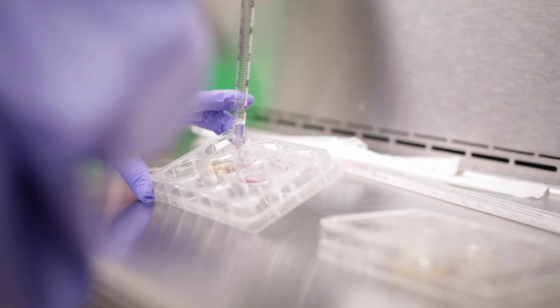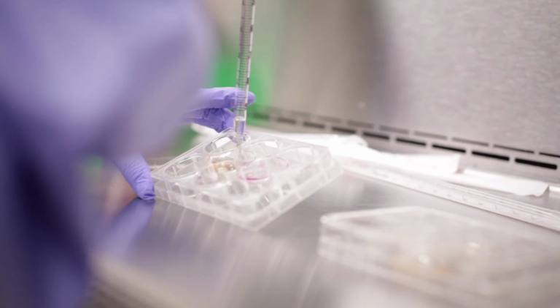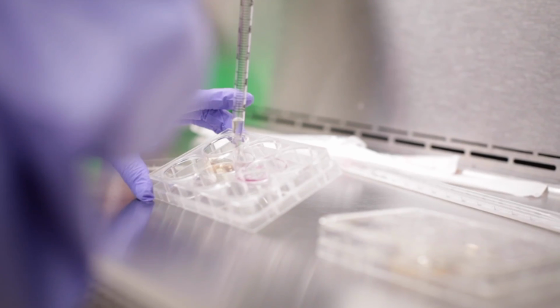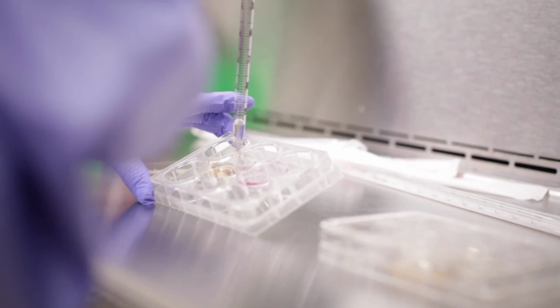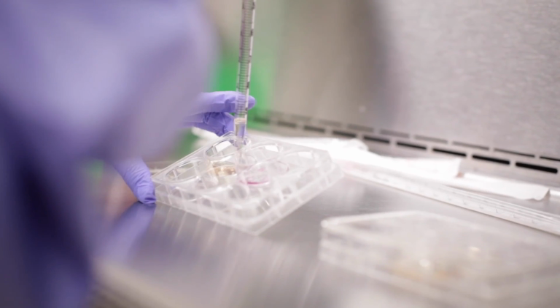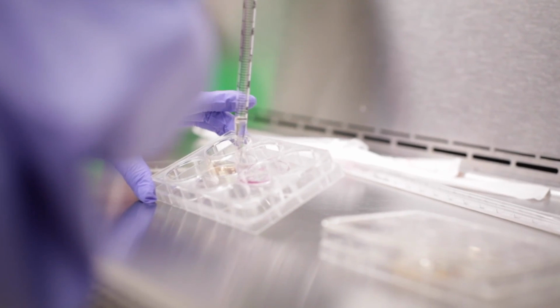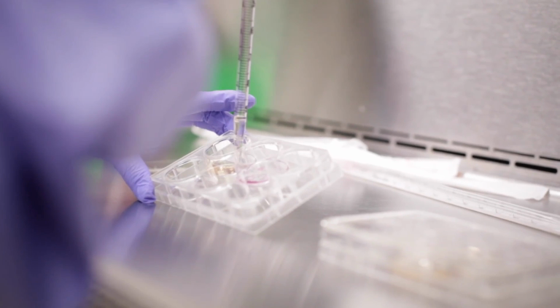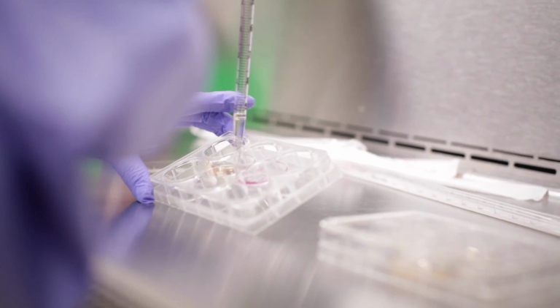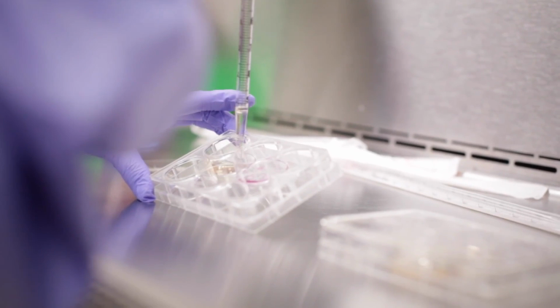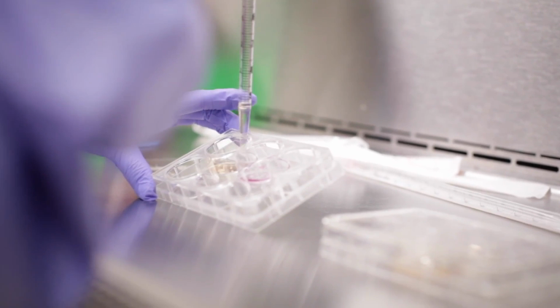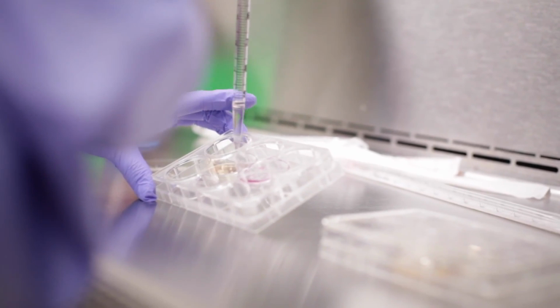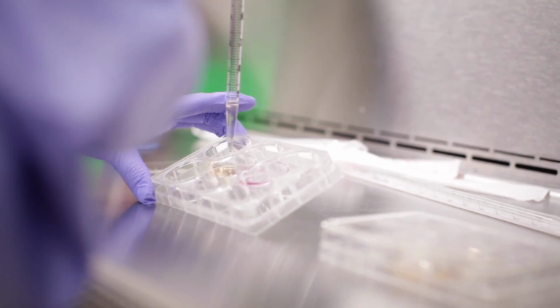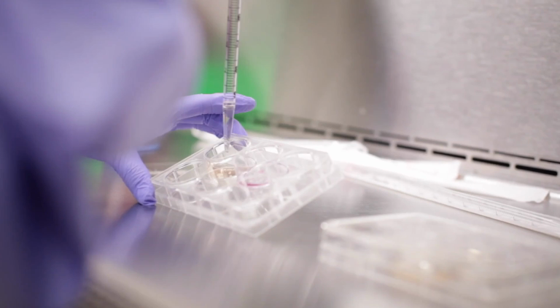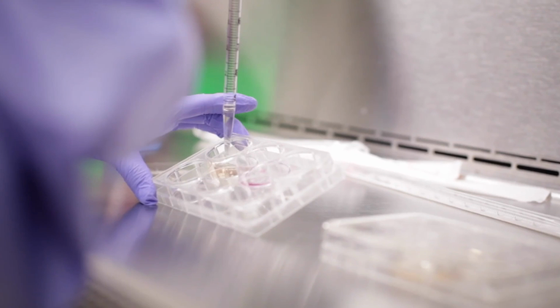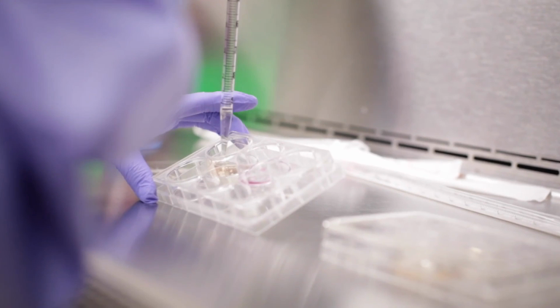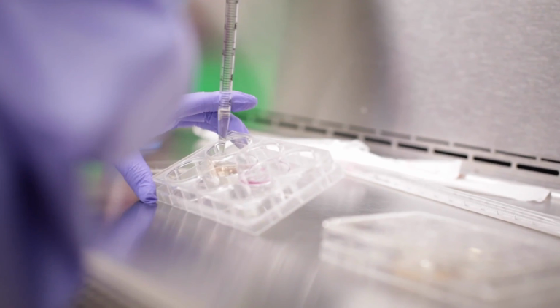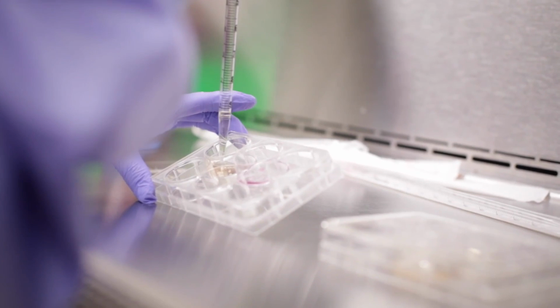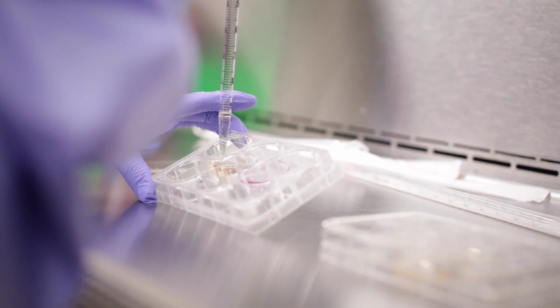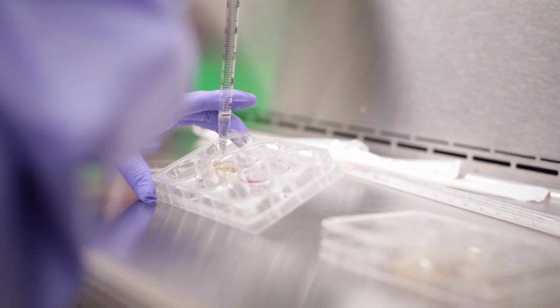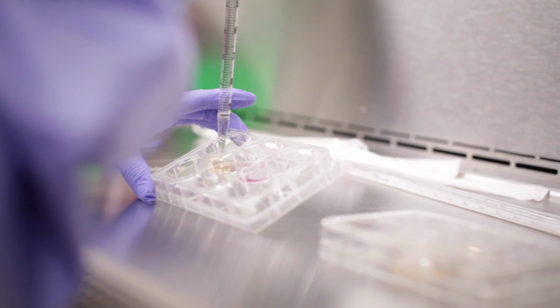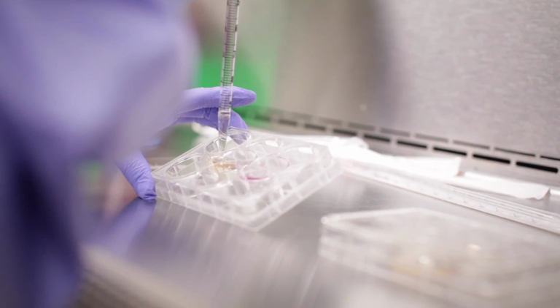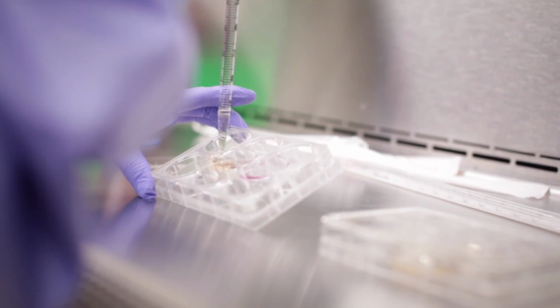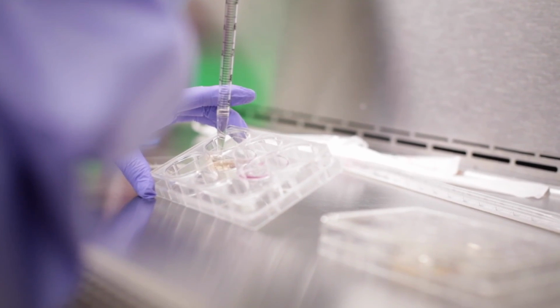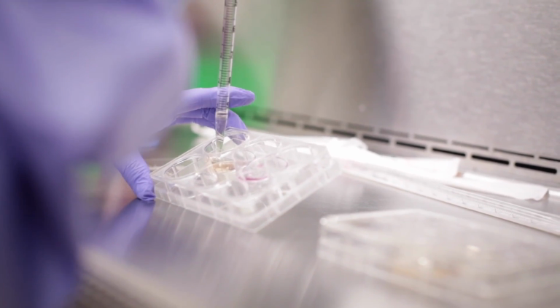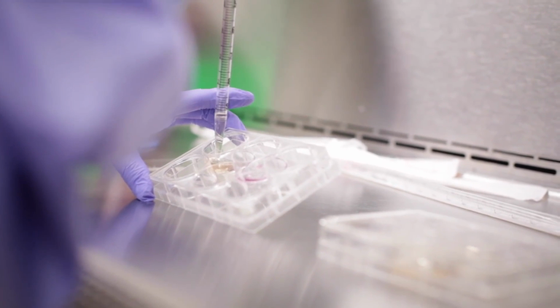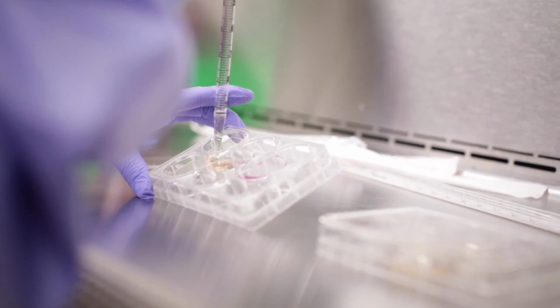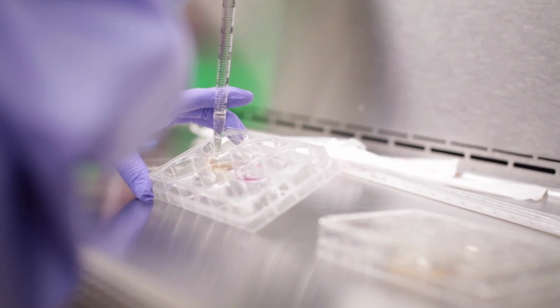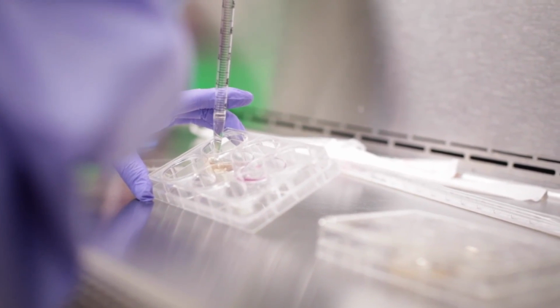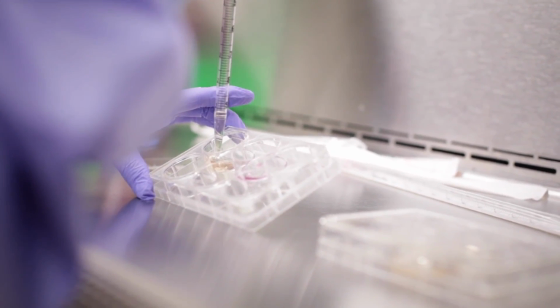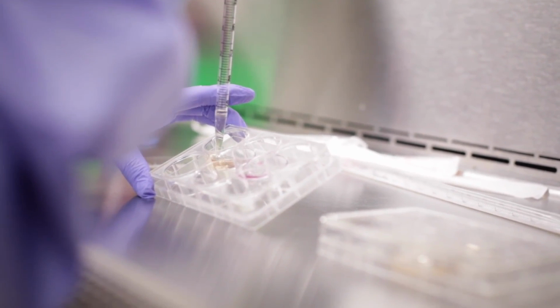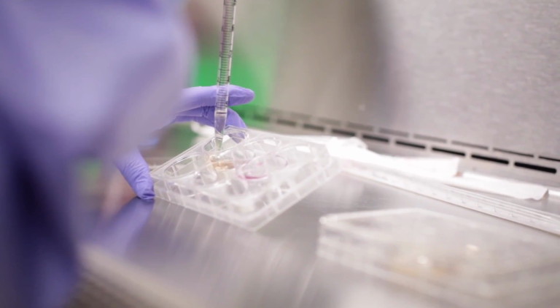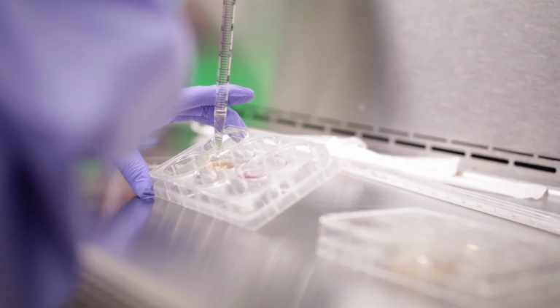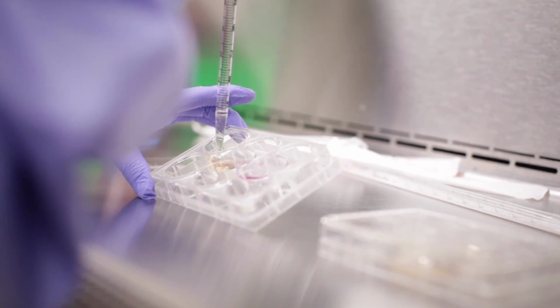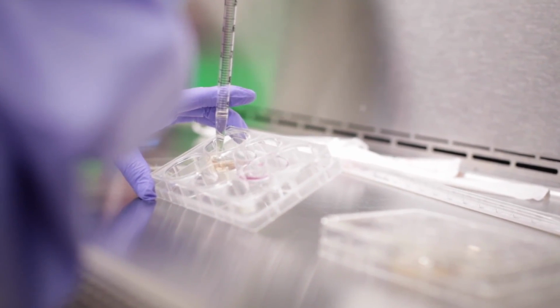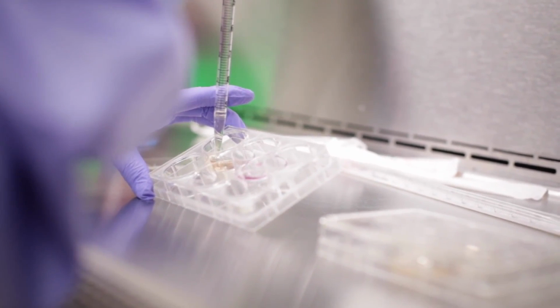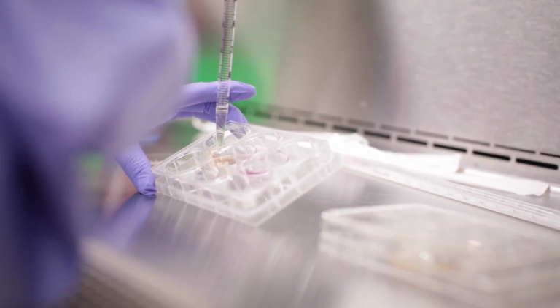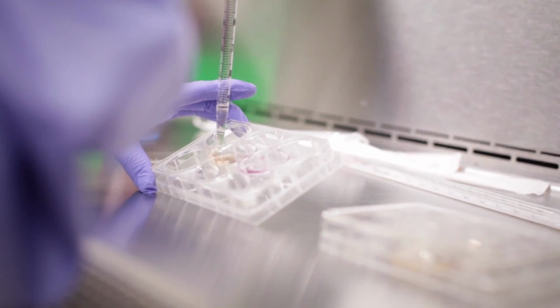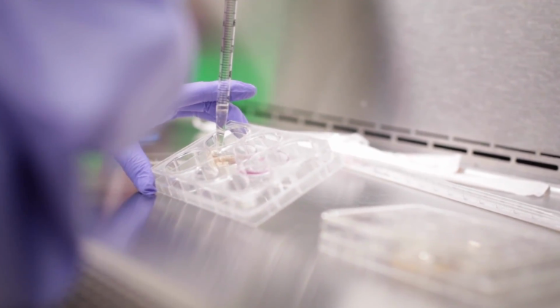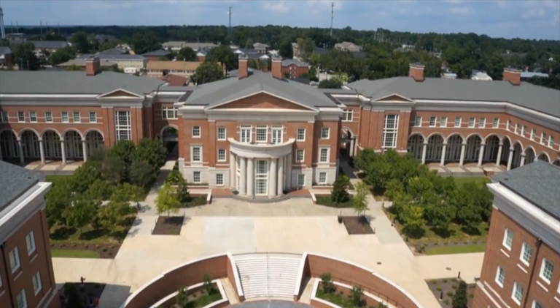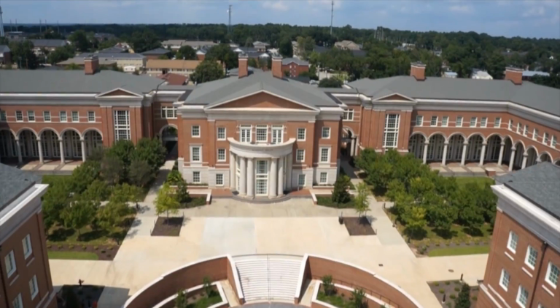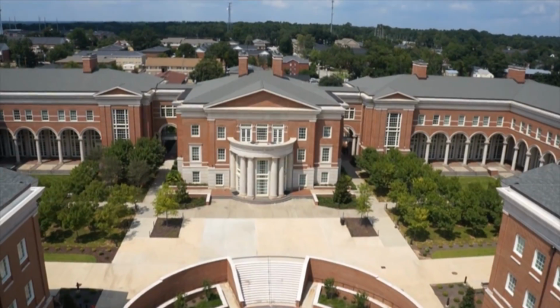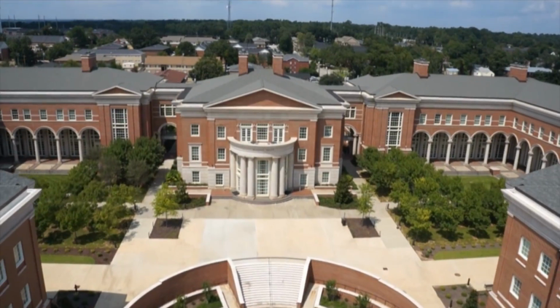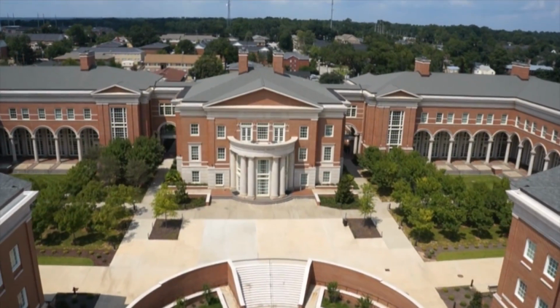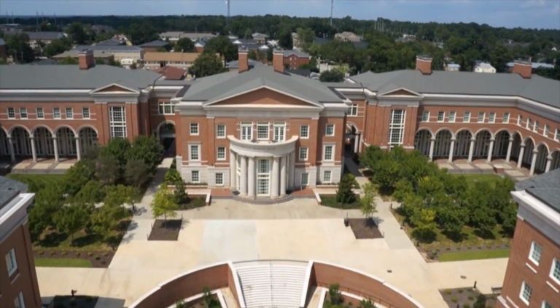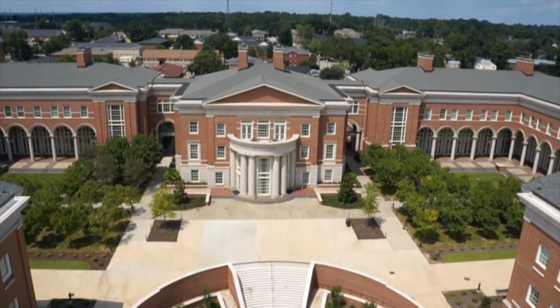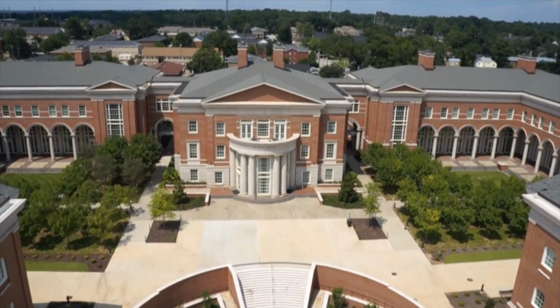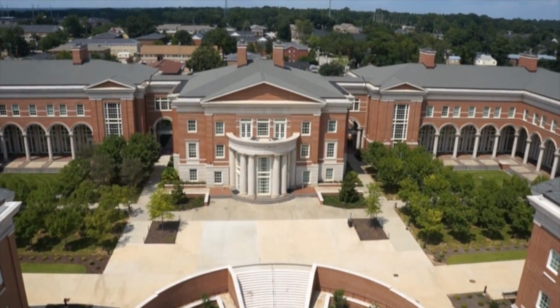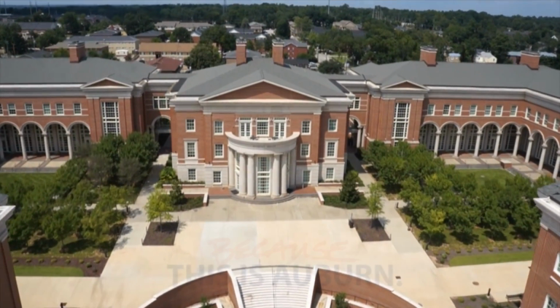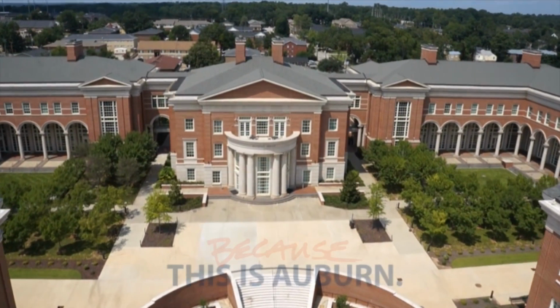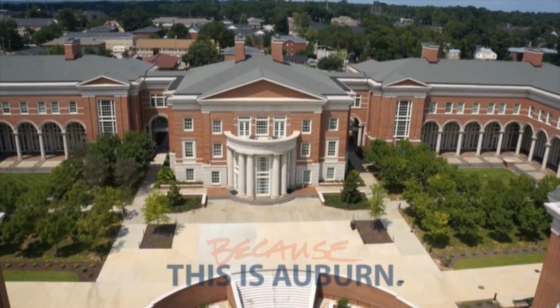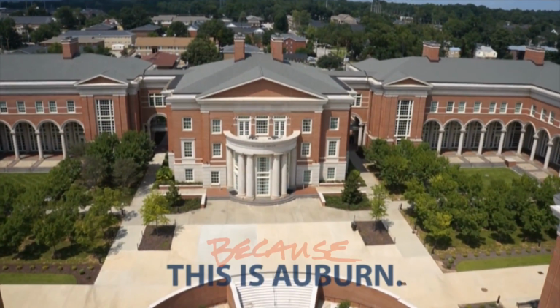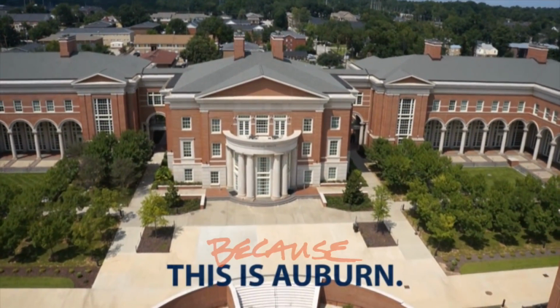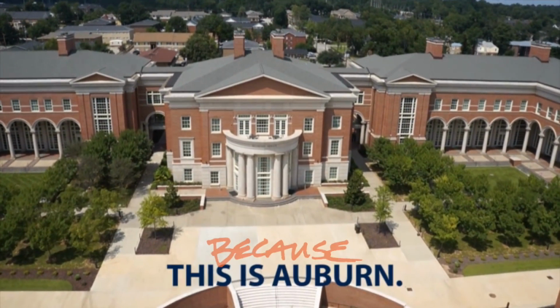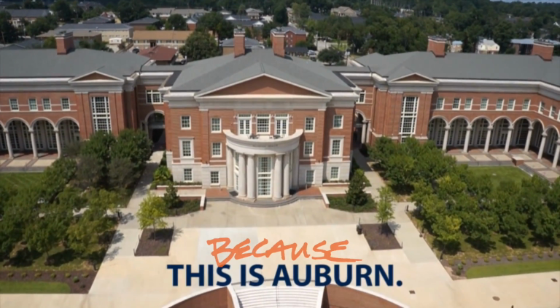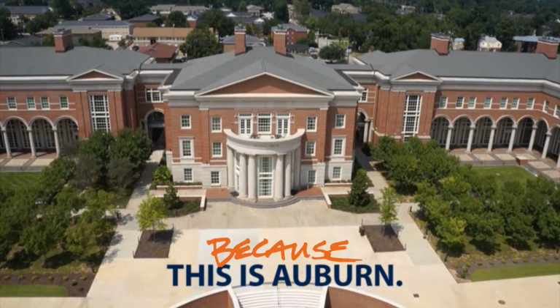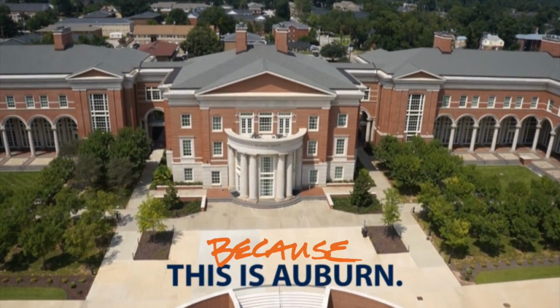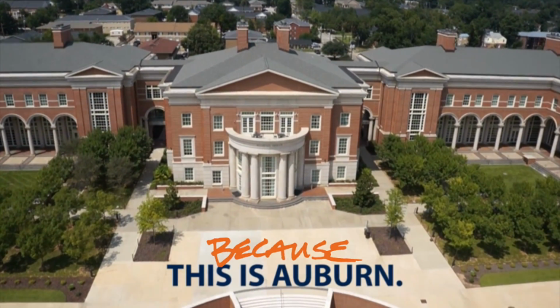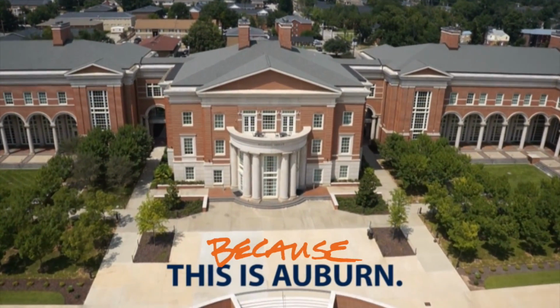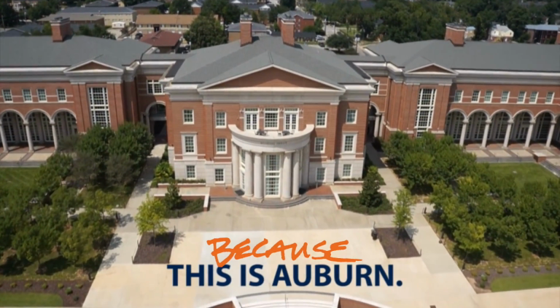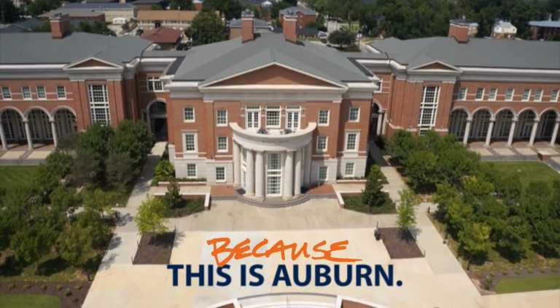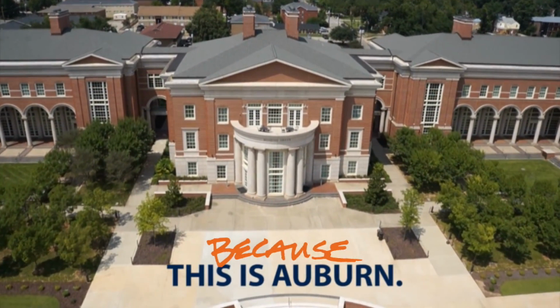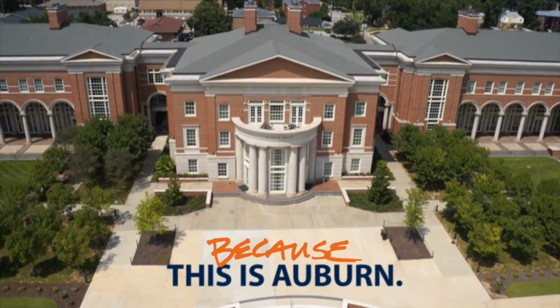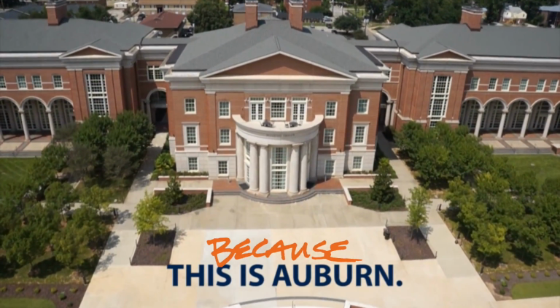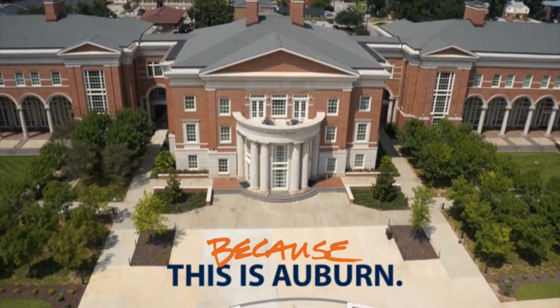So why do we believe we can be on the forefront of eradicating cancer? Because this is engineering. Because this is Auburn.